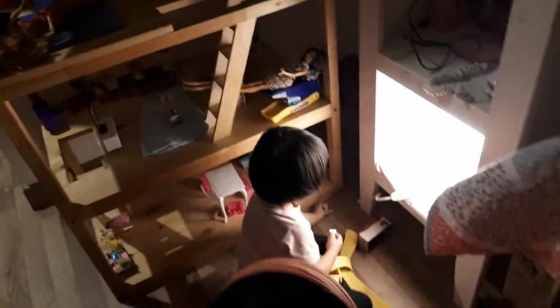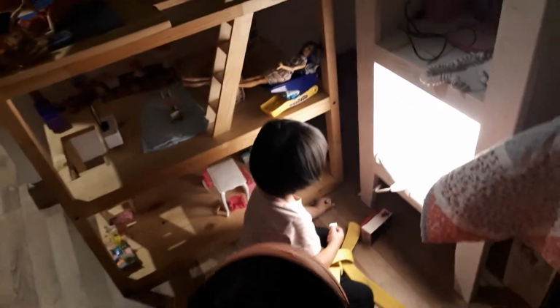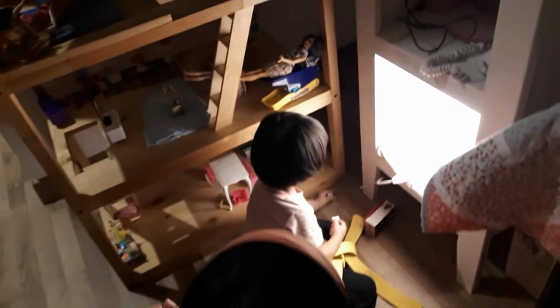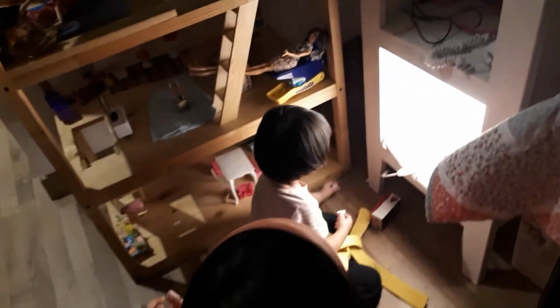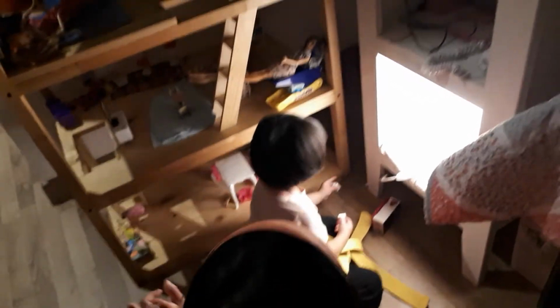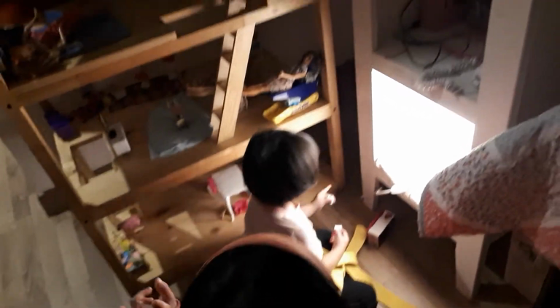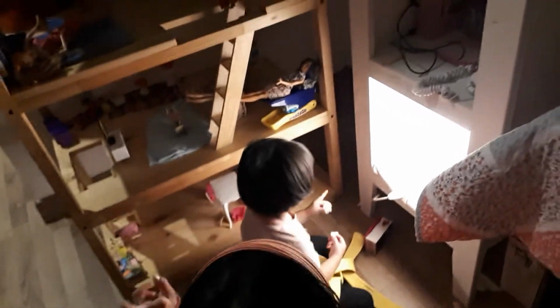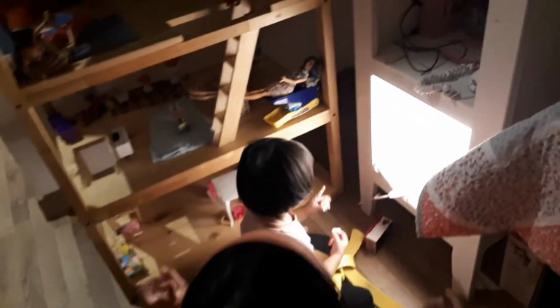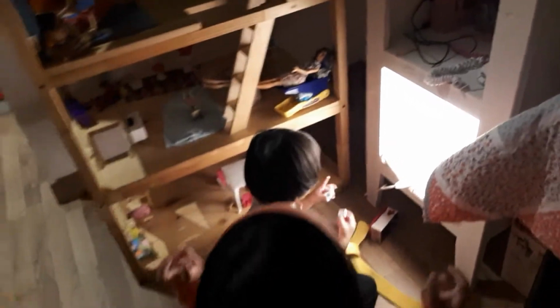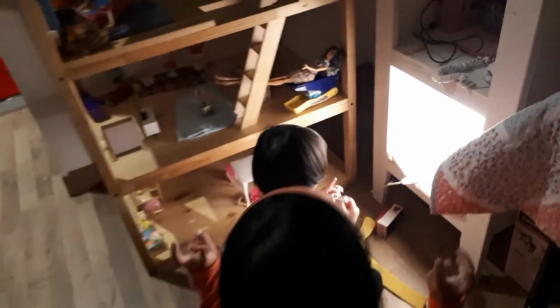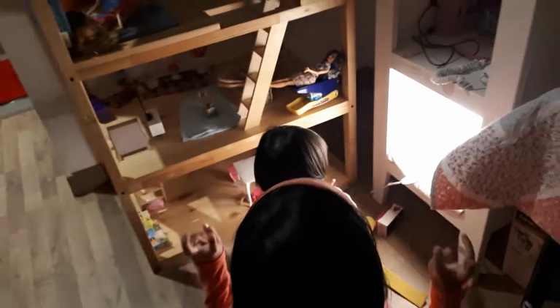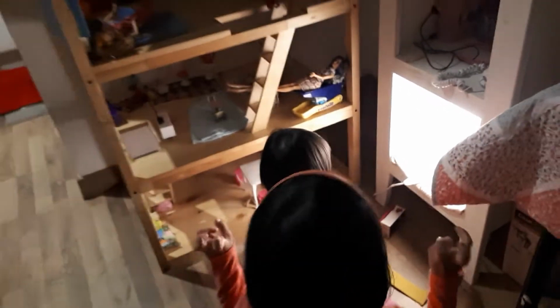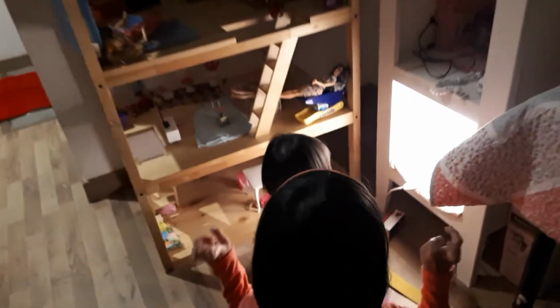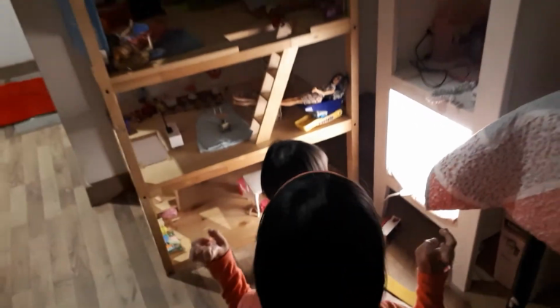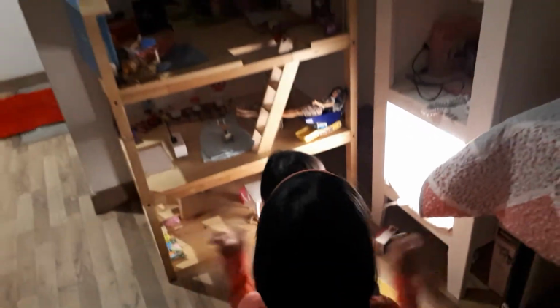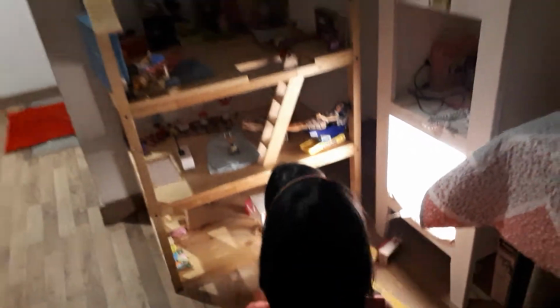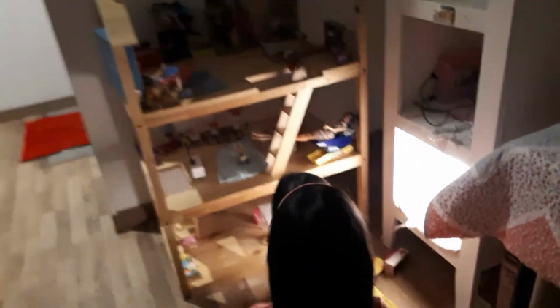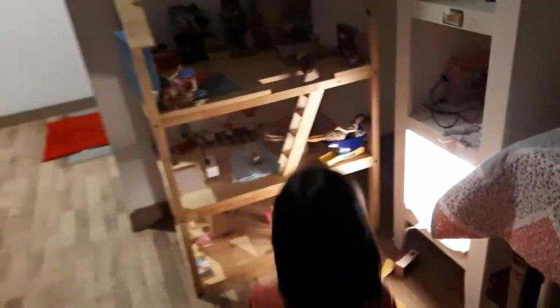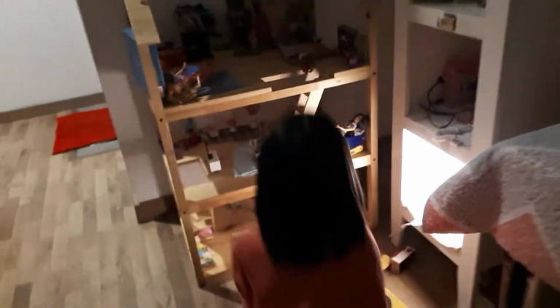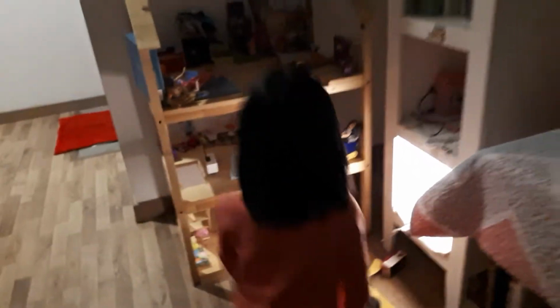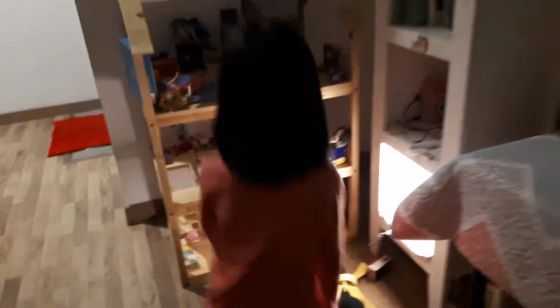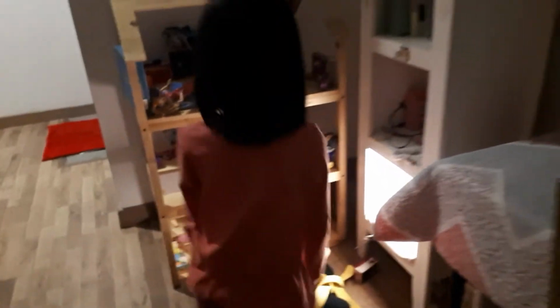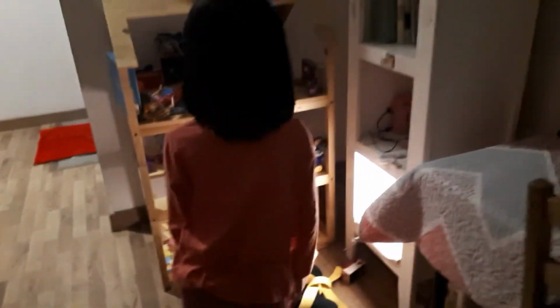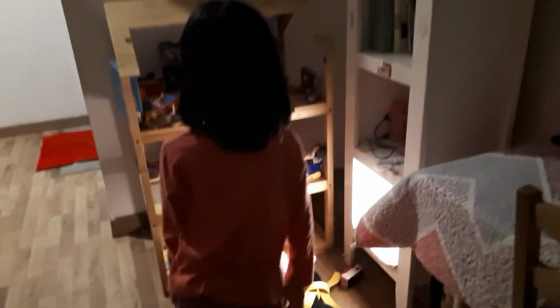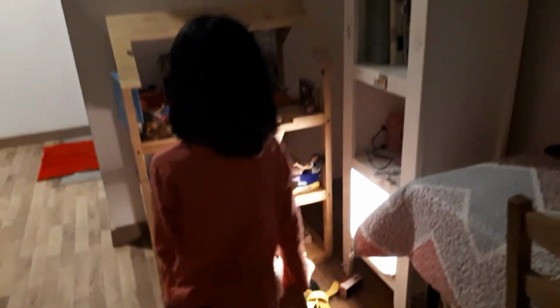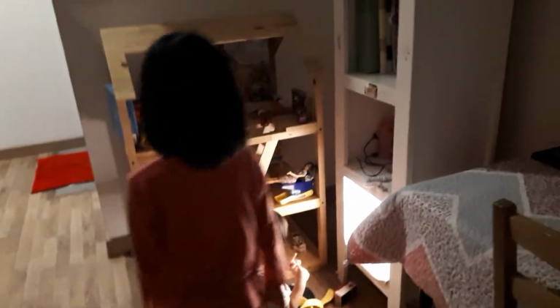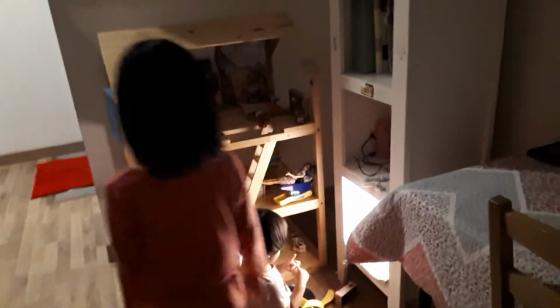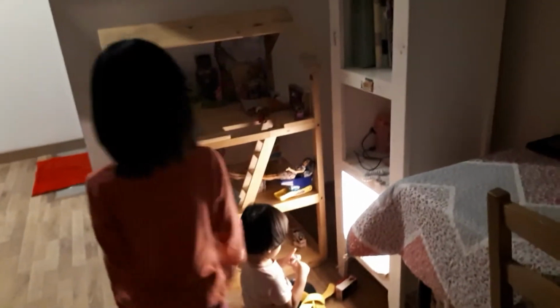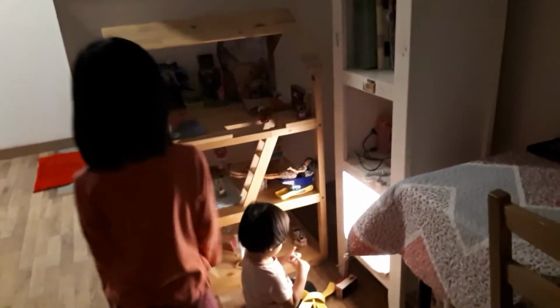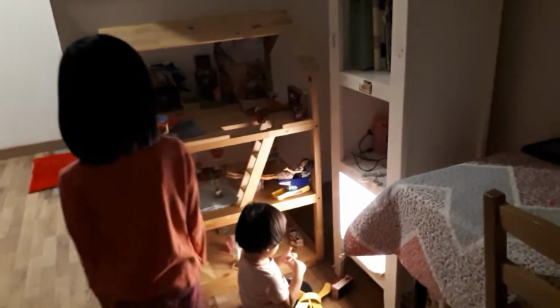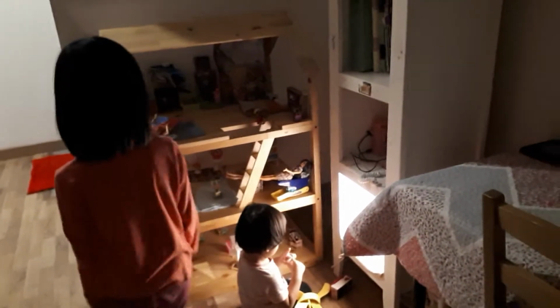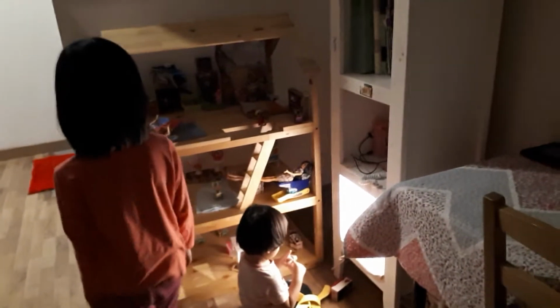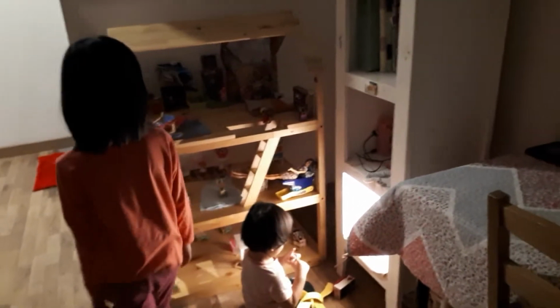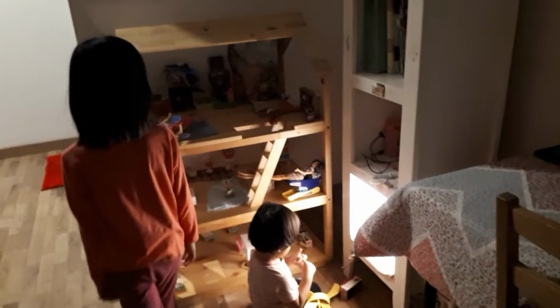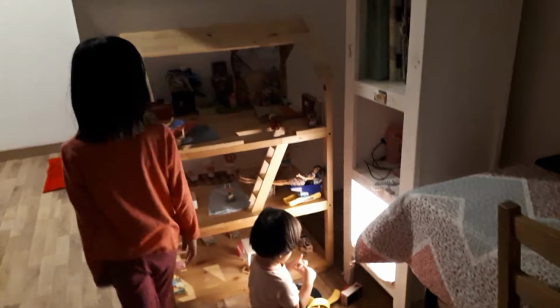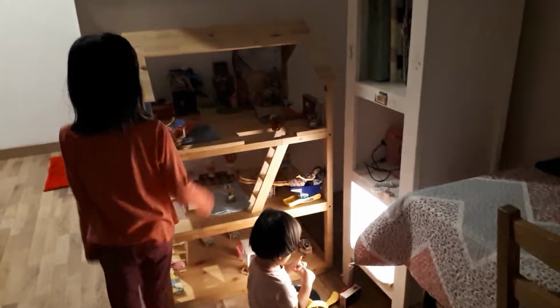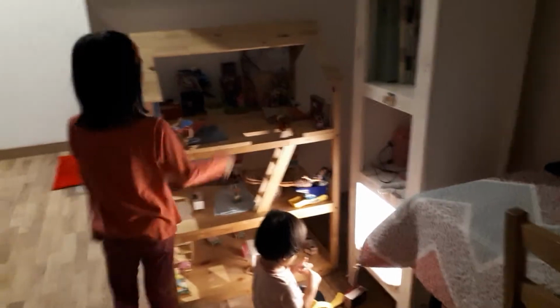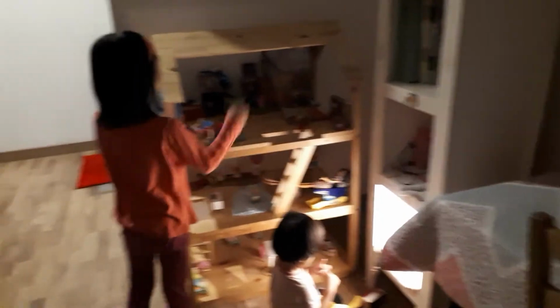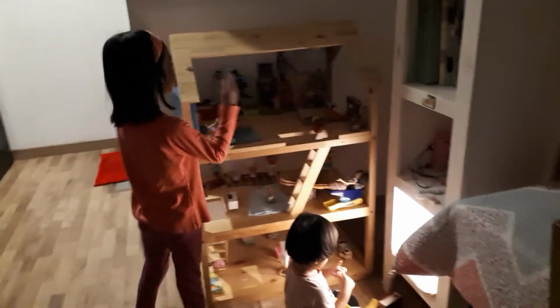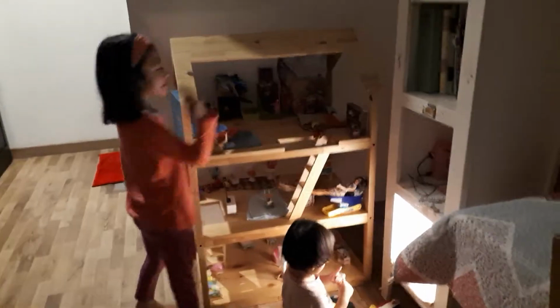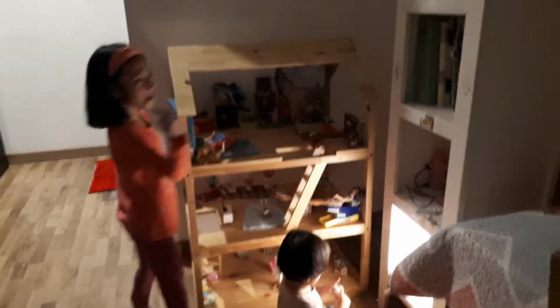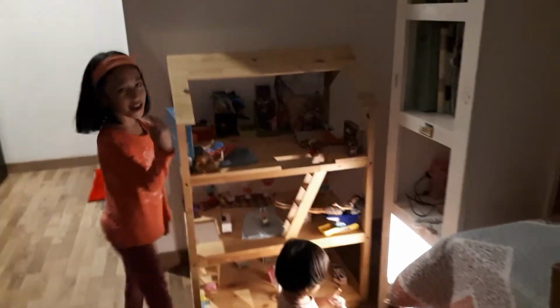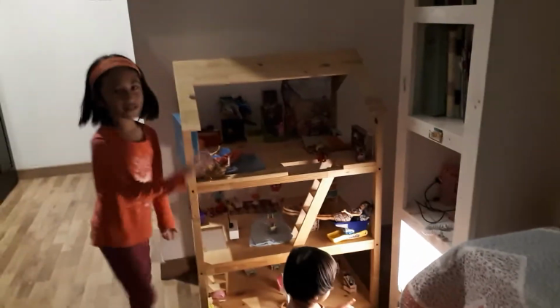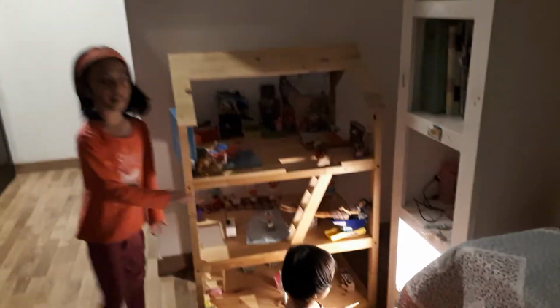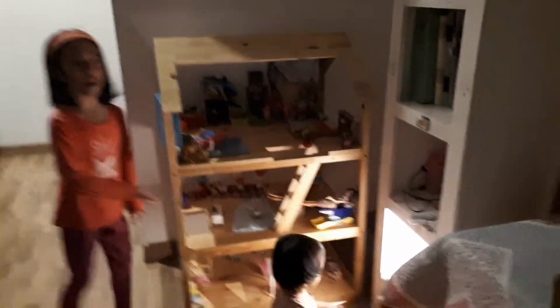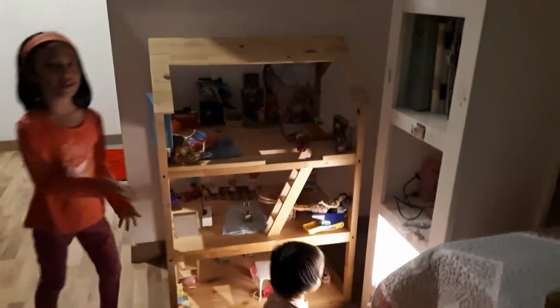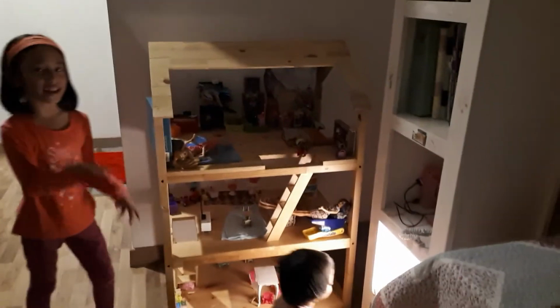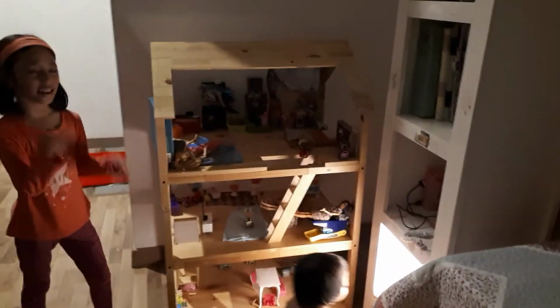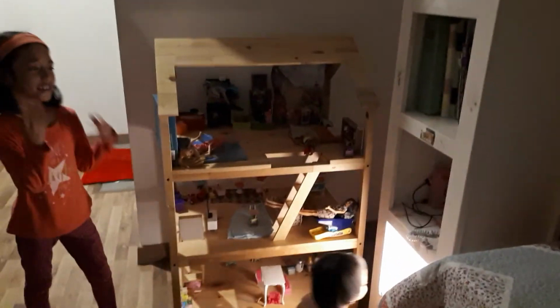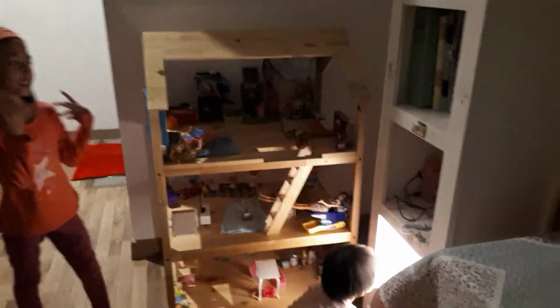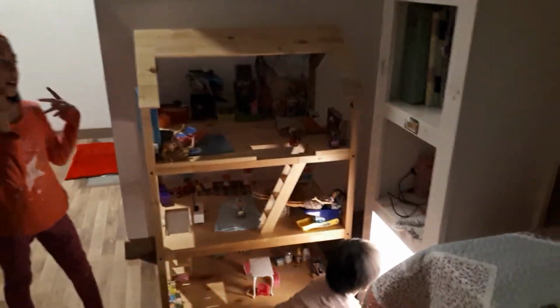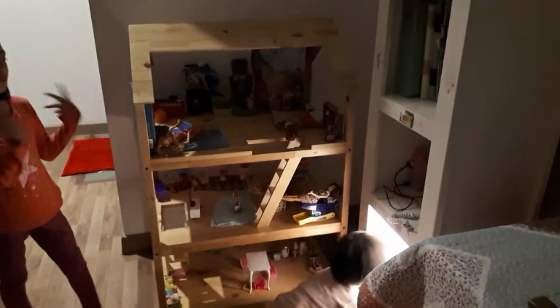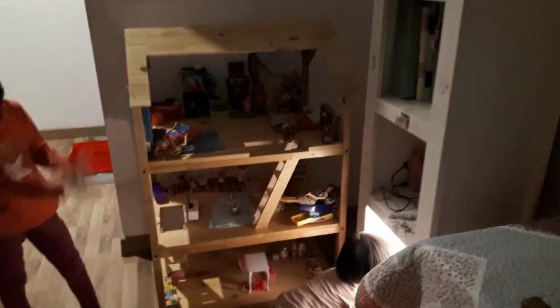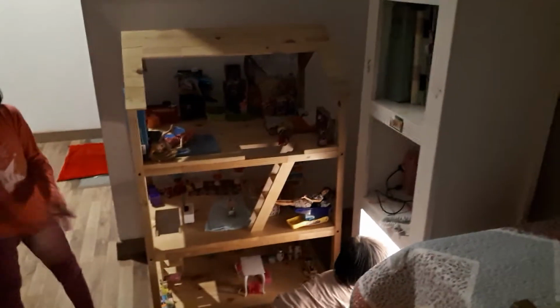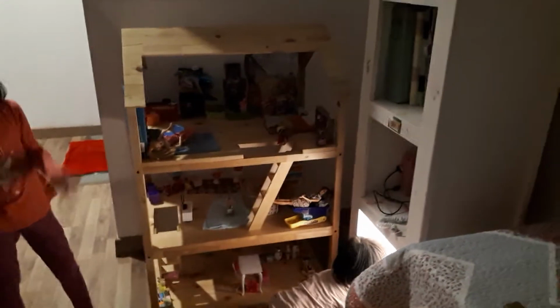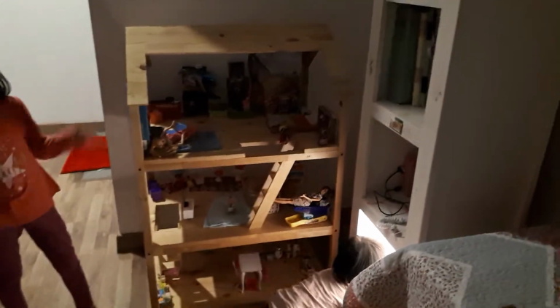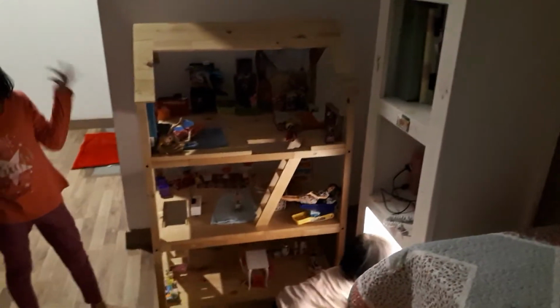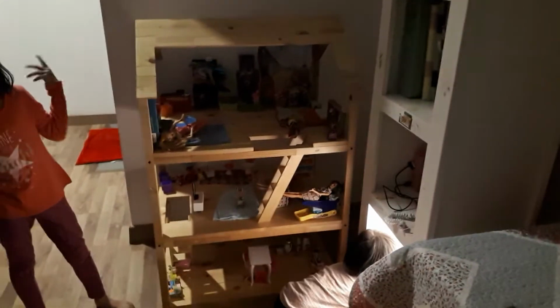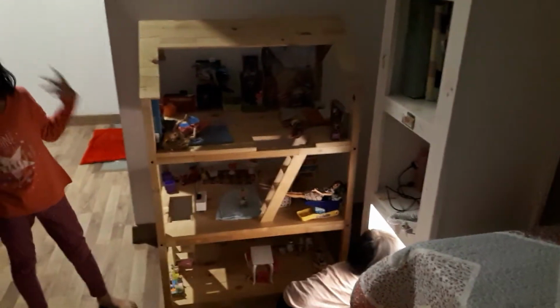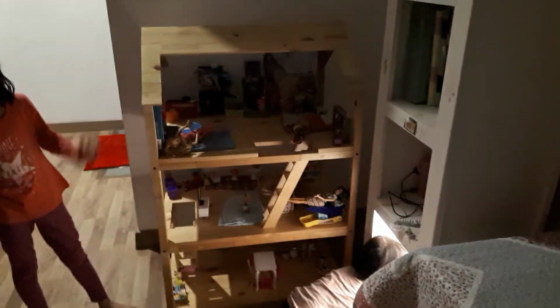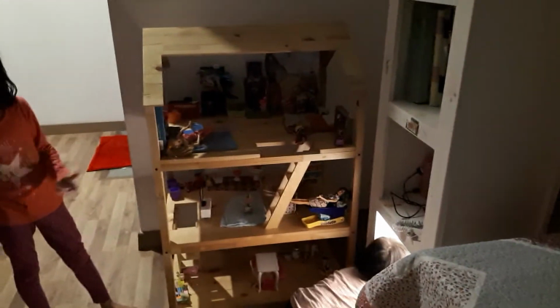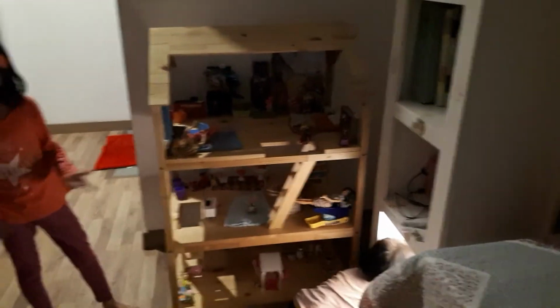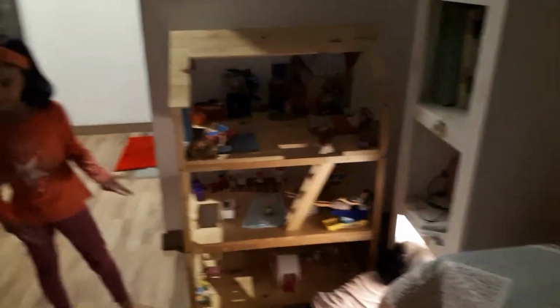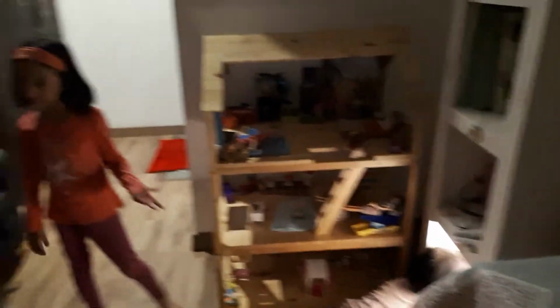And this is my dollhouse — it's the Barbie family dollhouse.